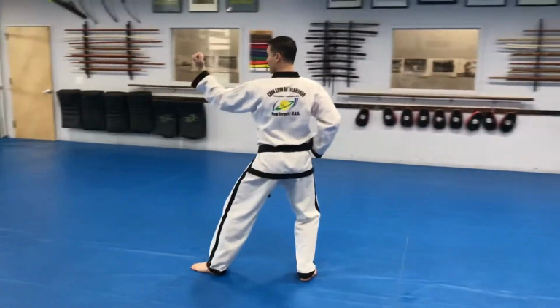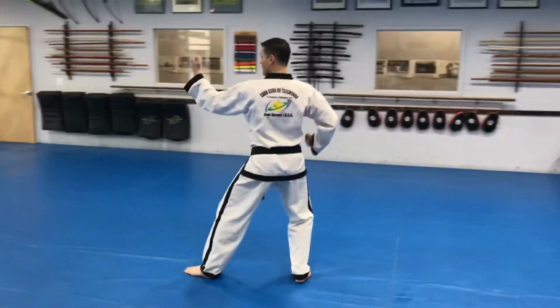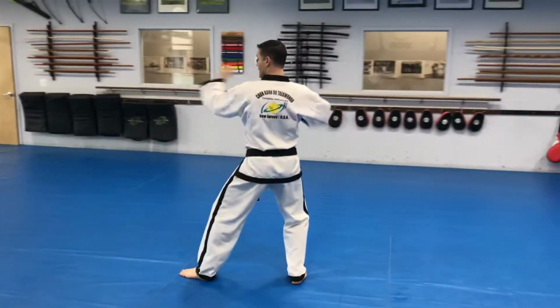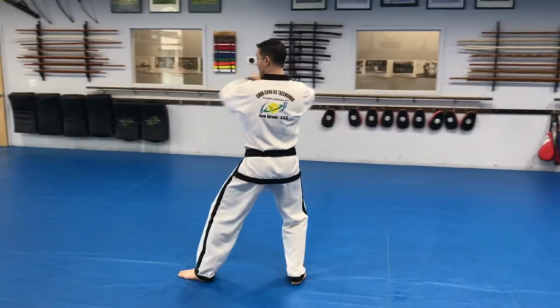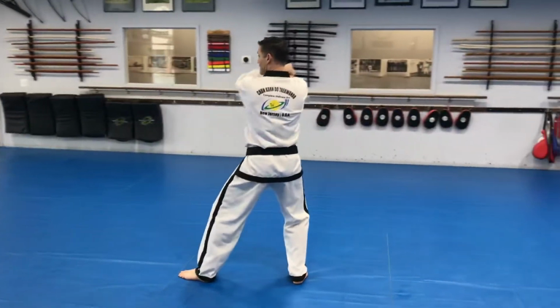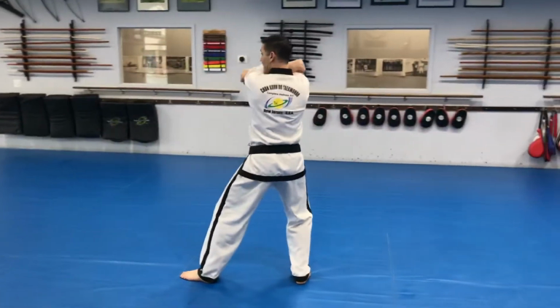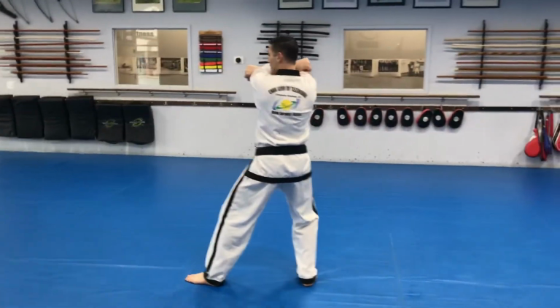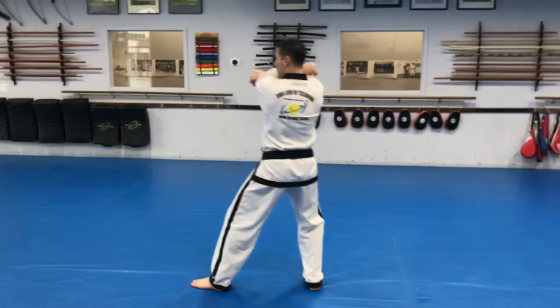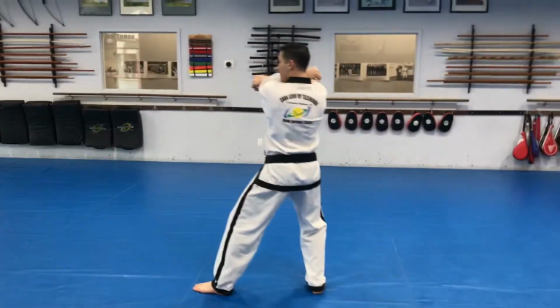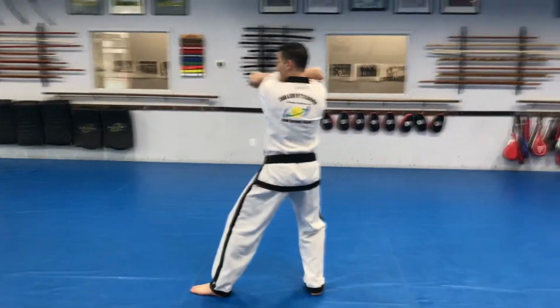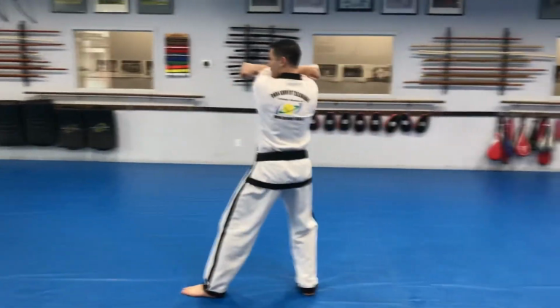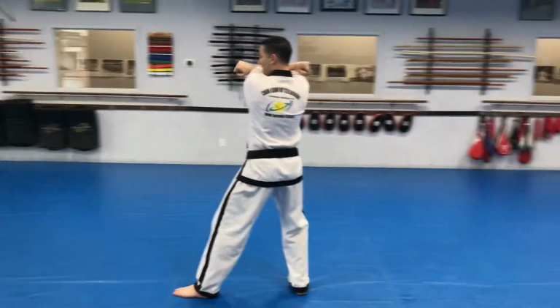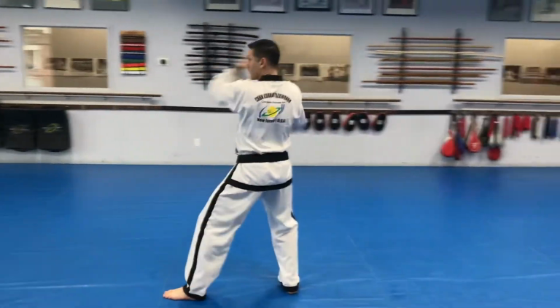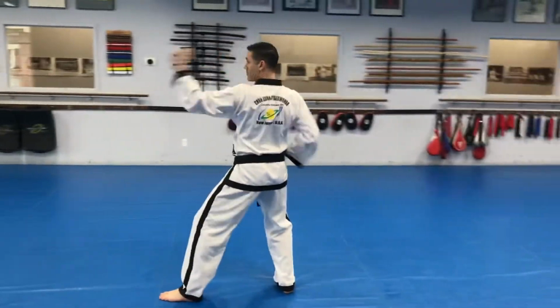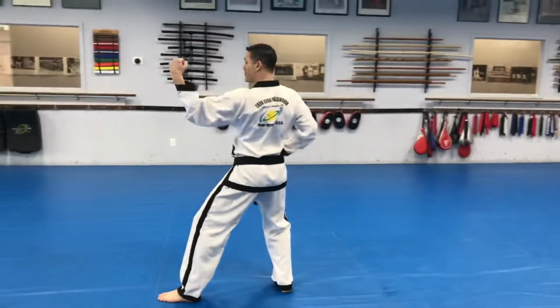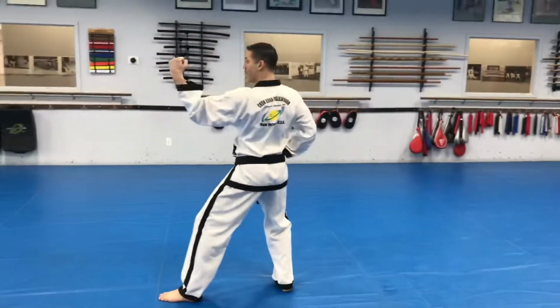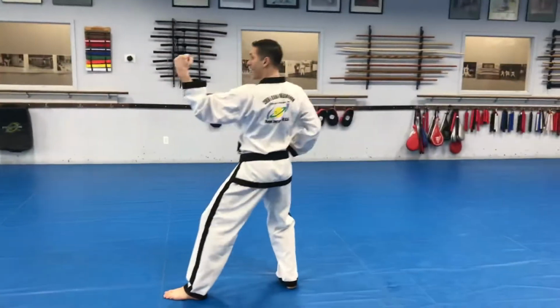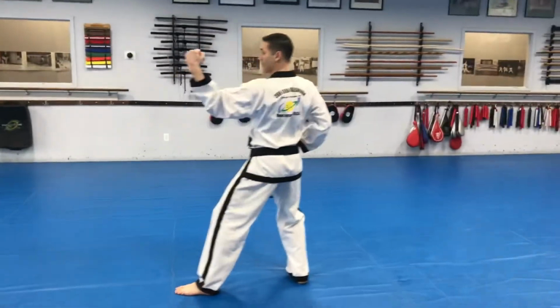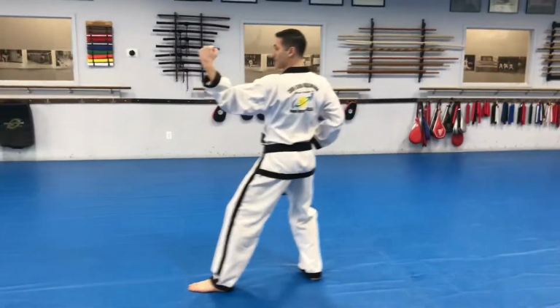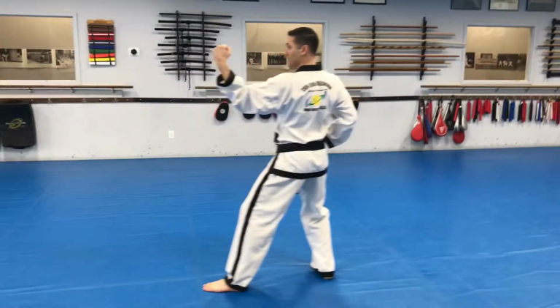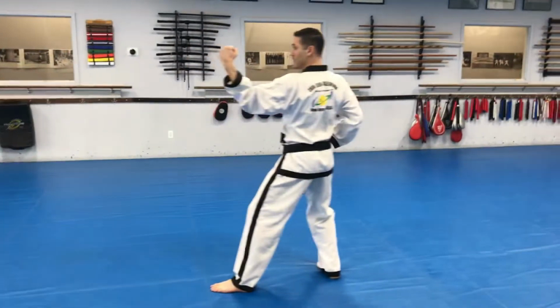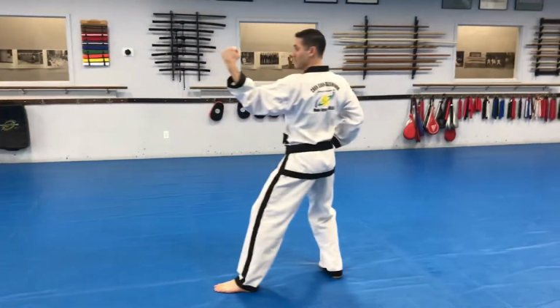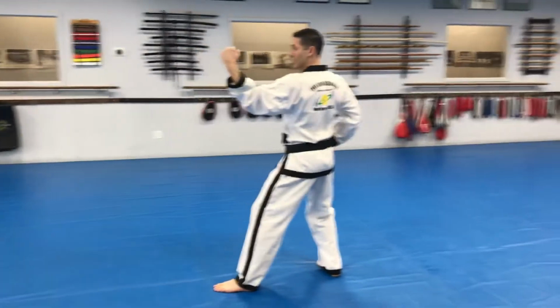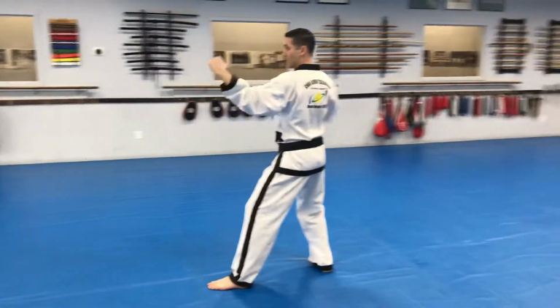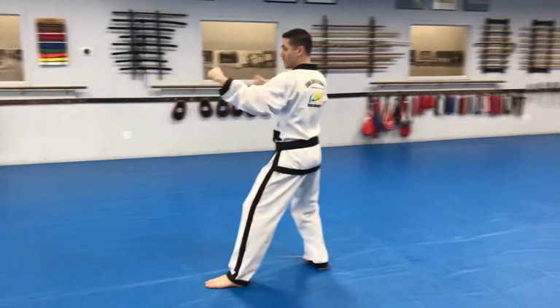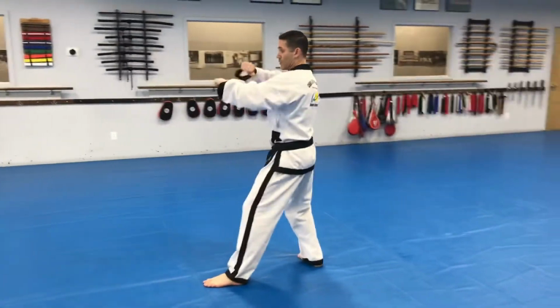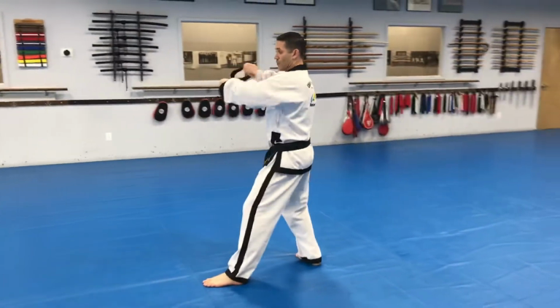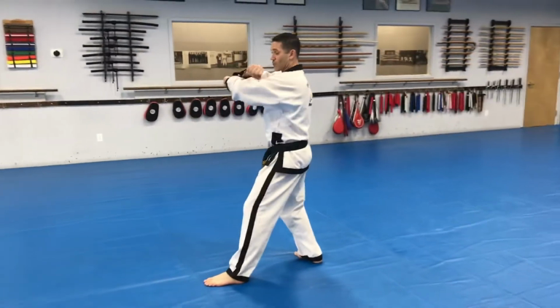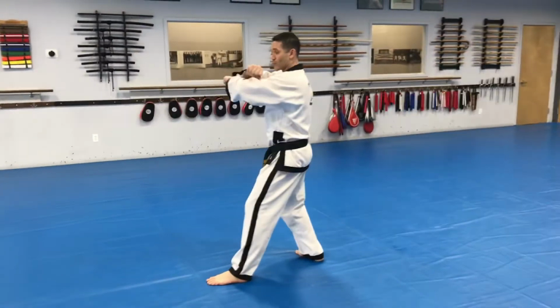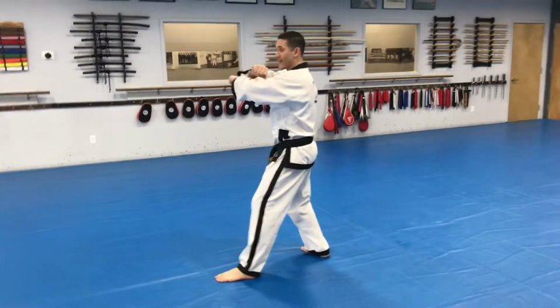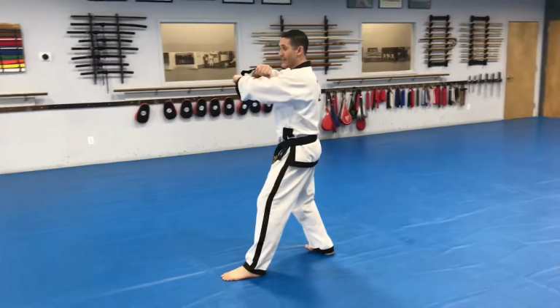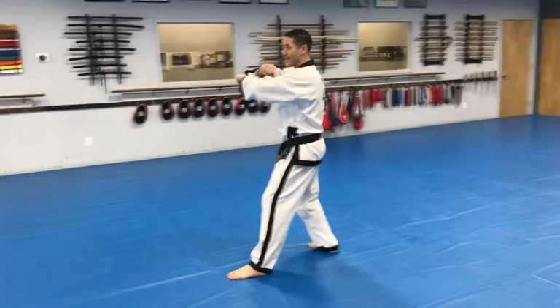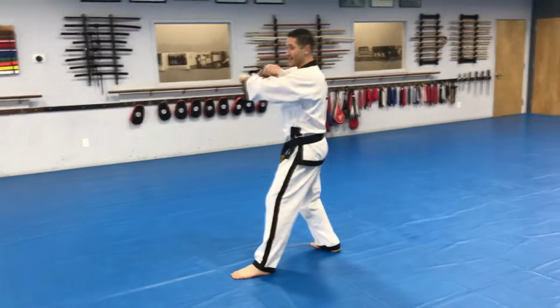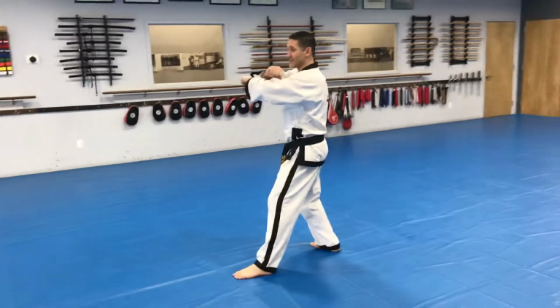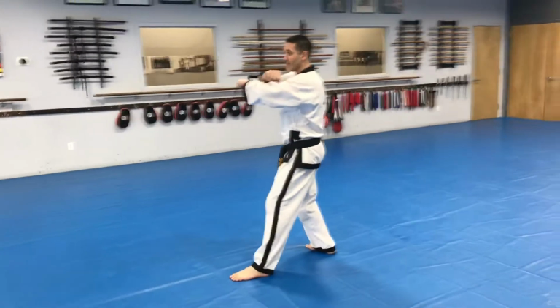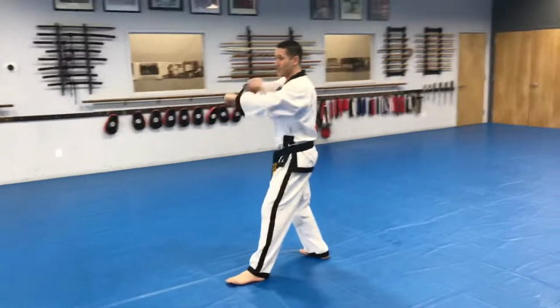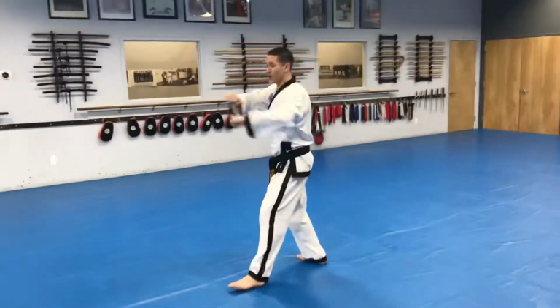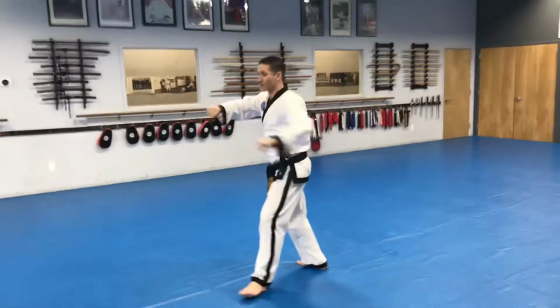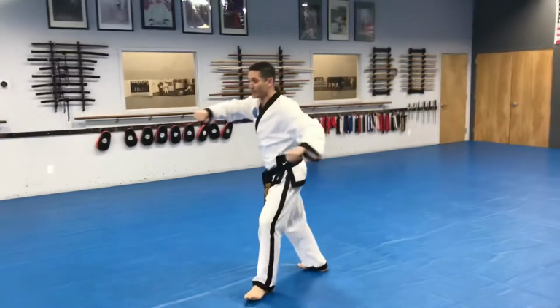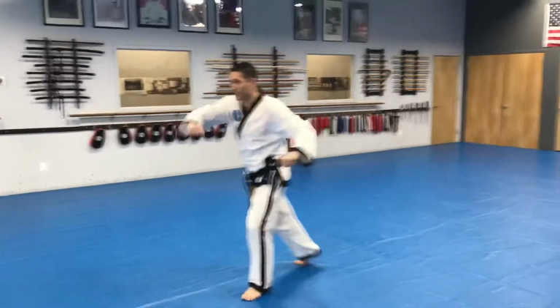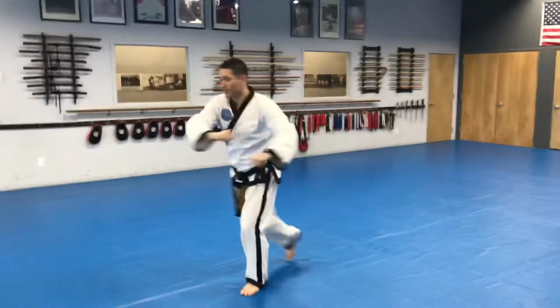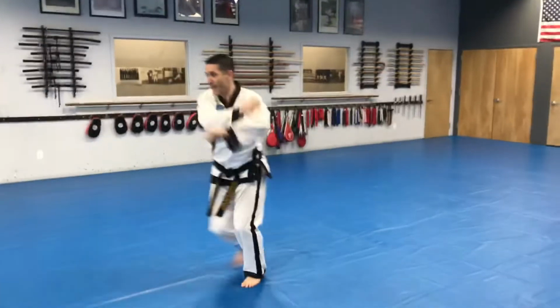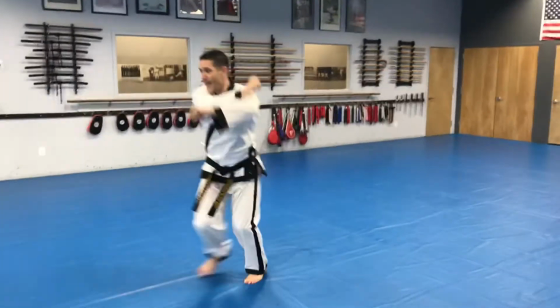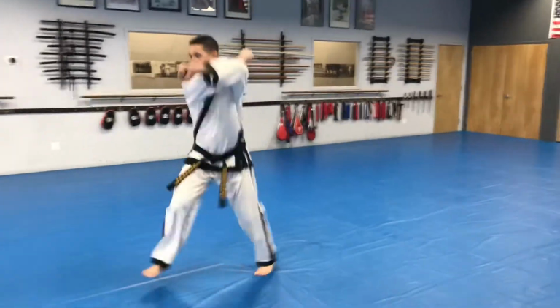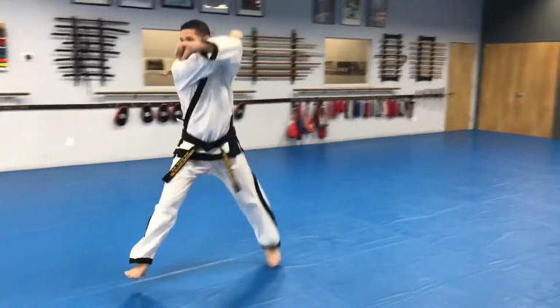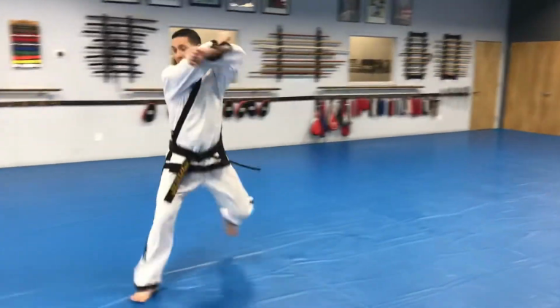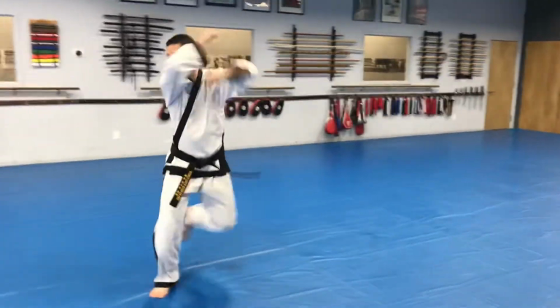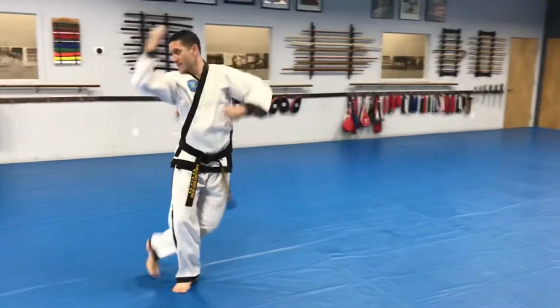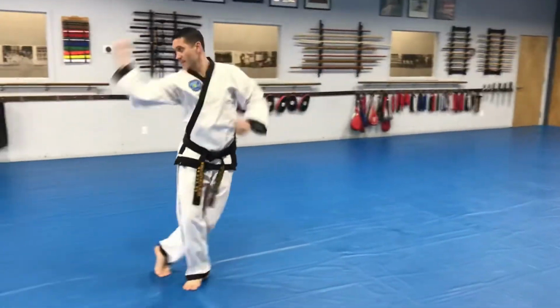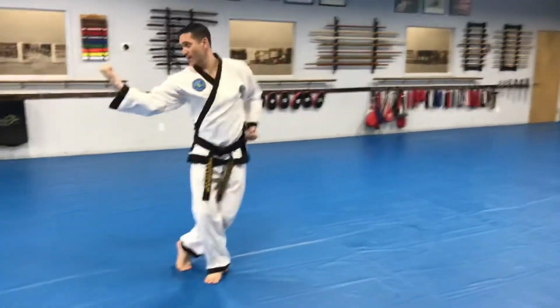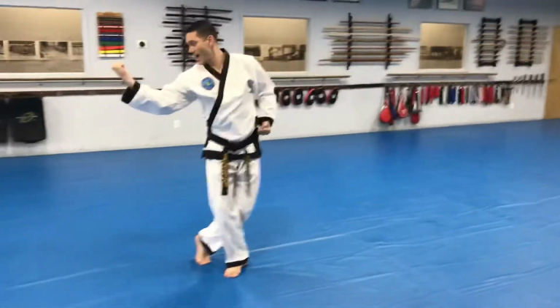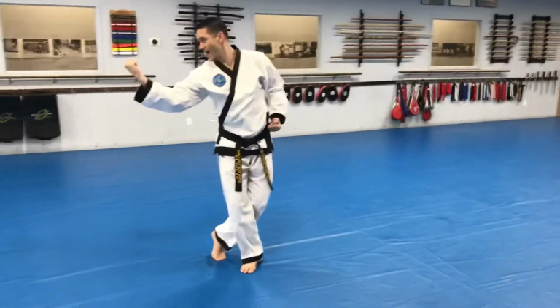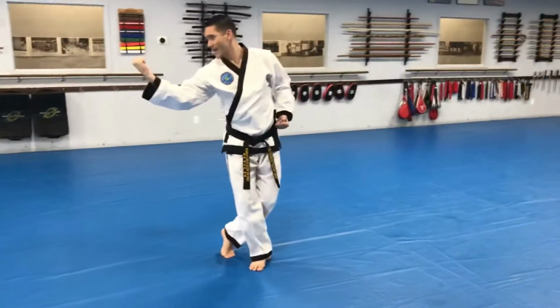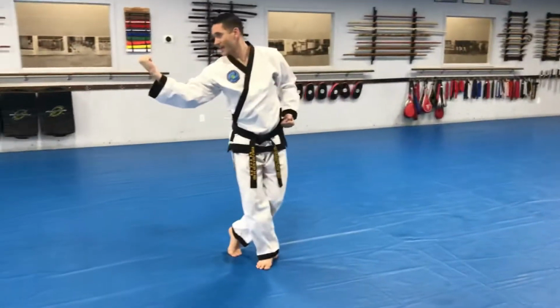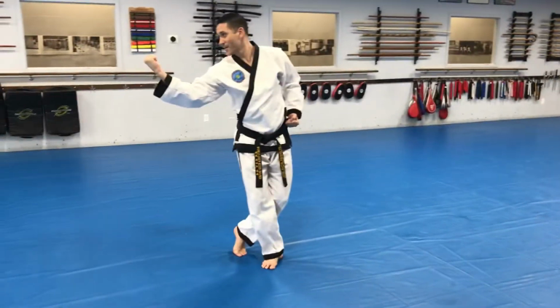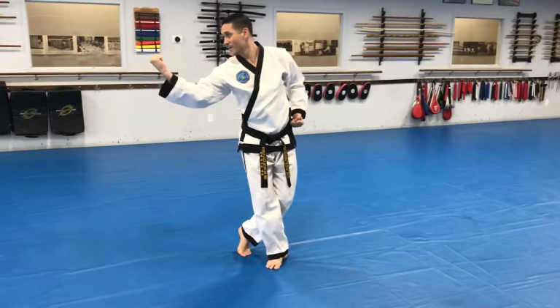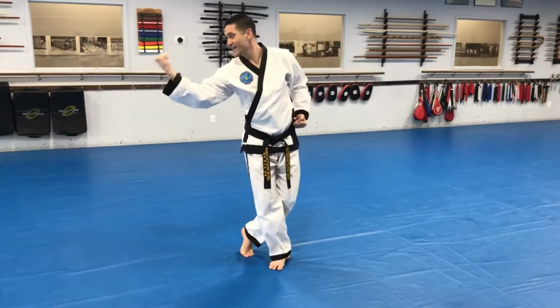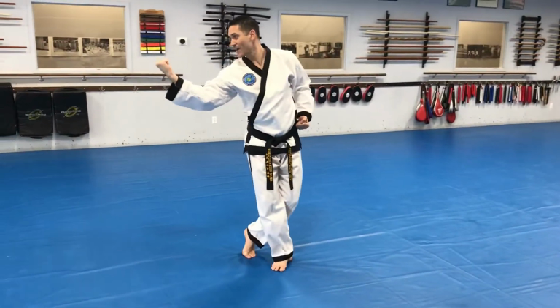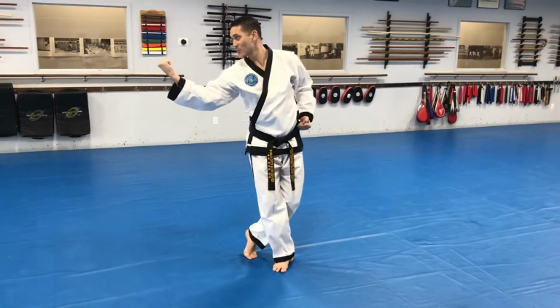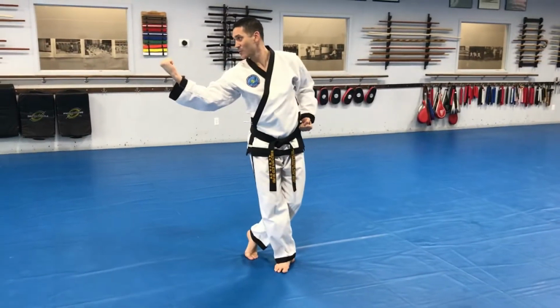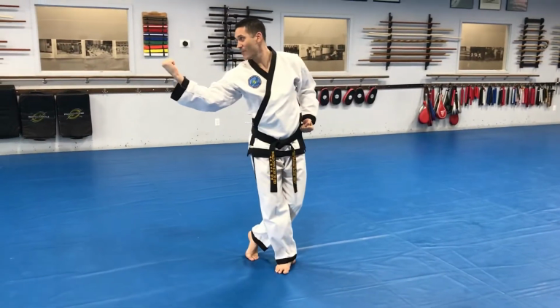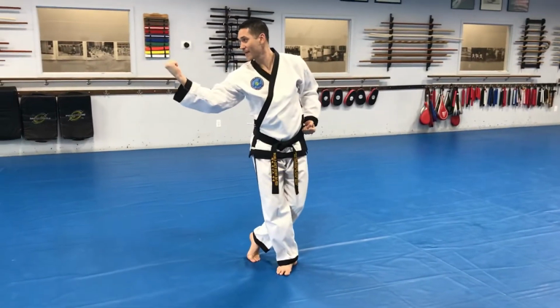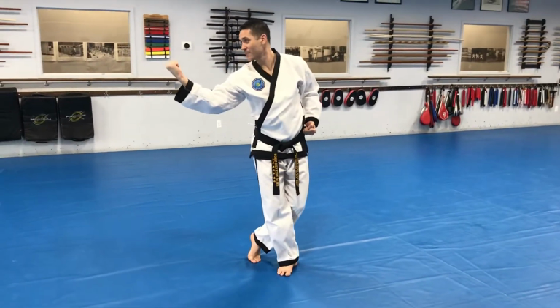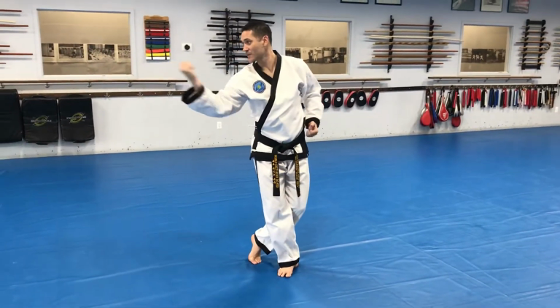Left hand in, palms out, back fist. Right hand inside, palms out, extend. Downward back fist.